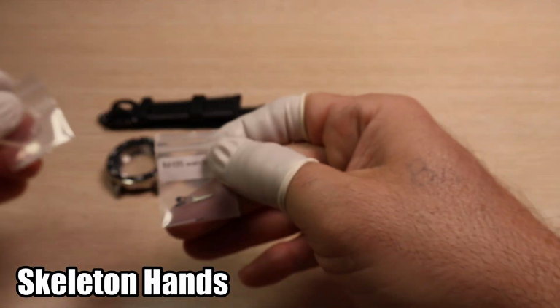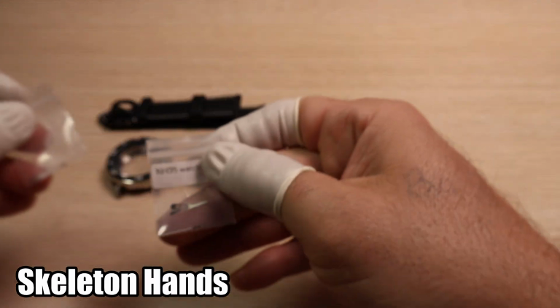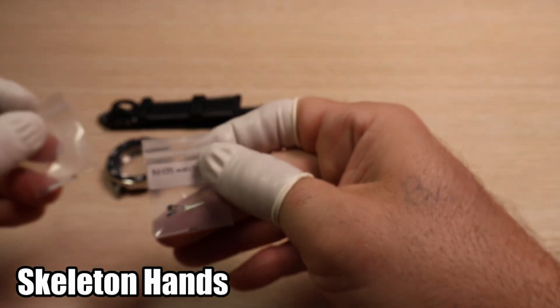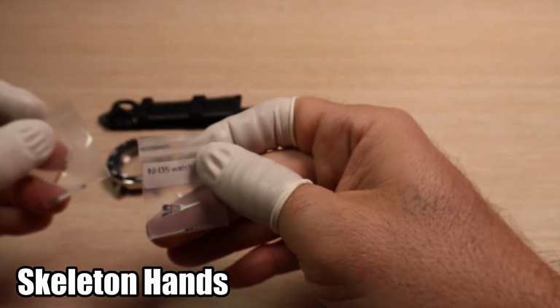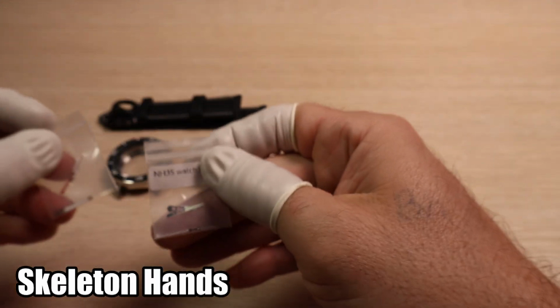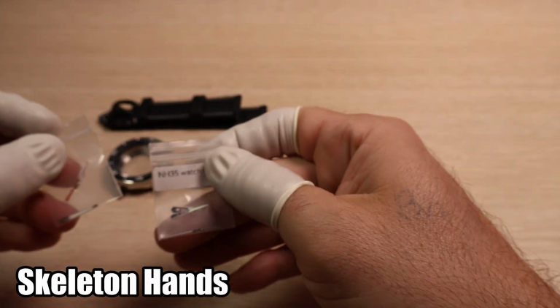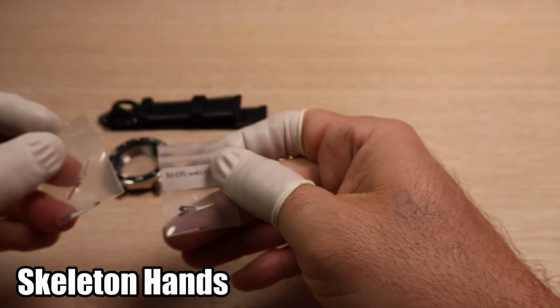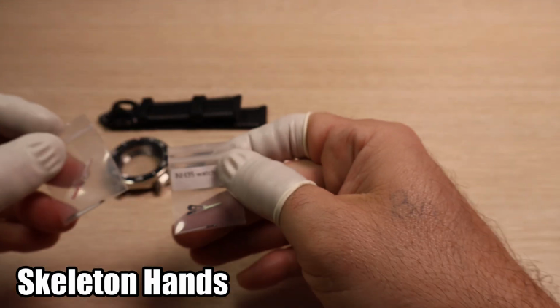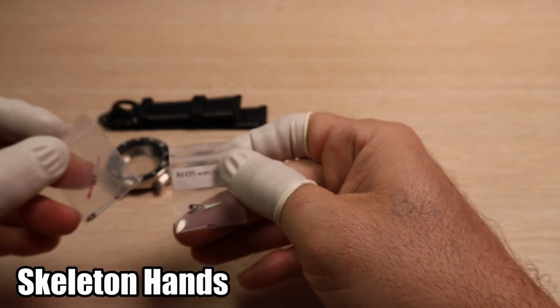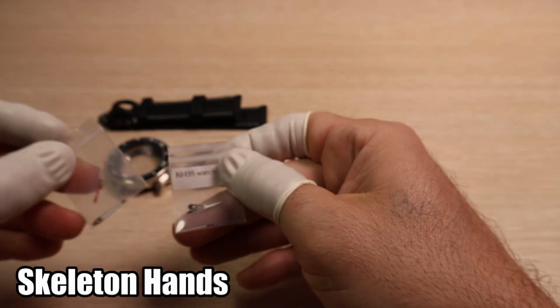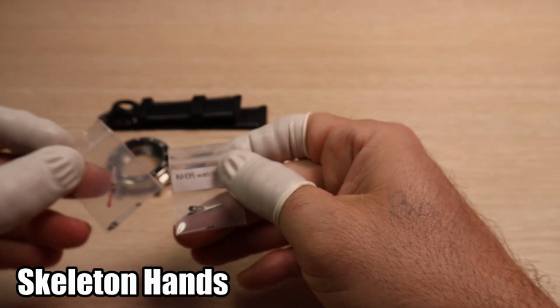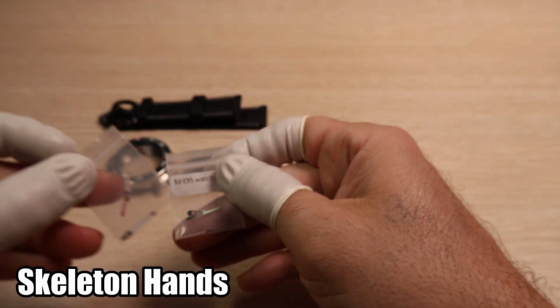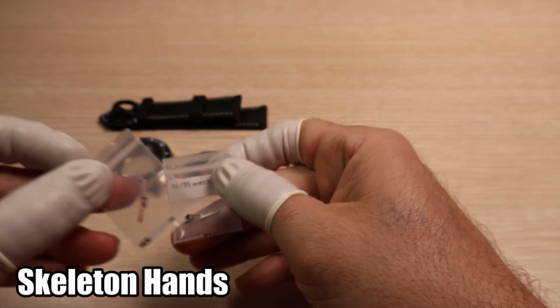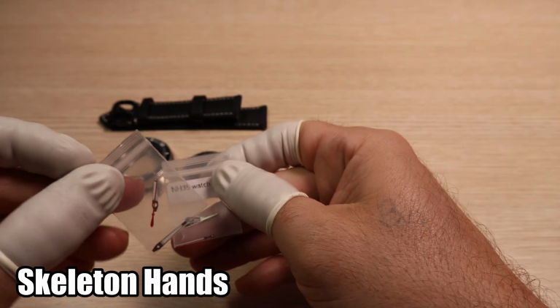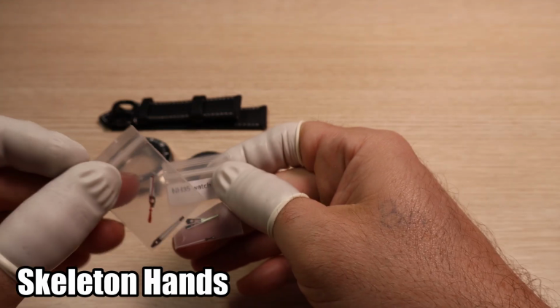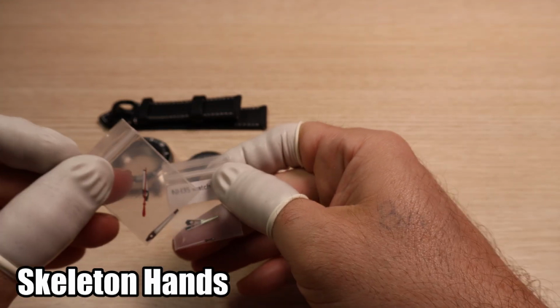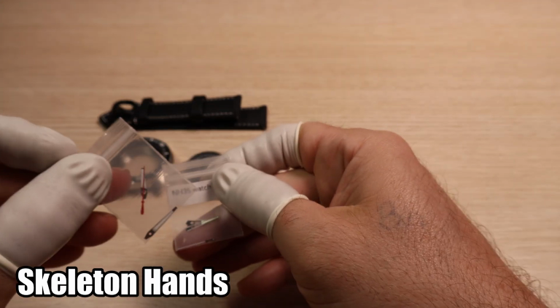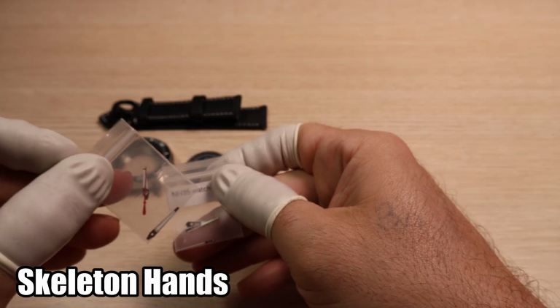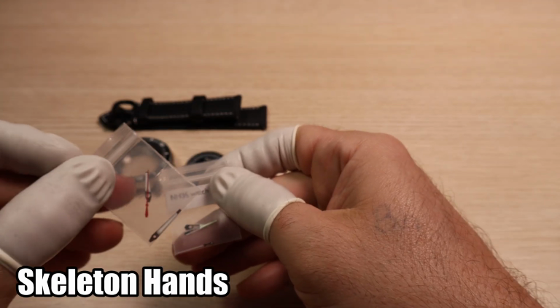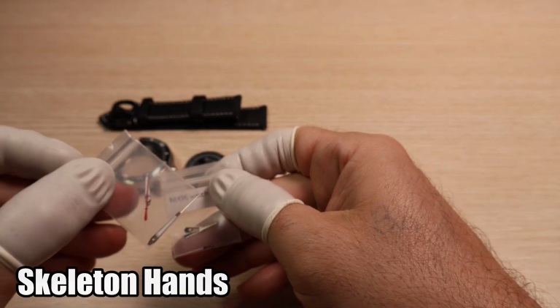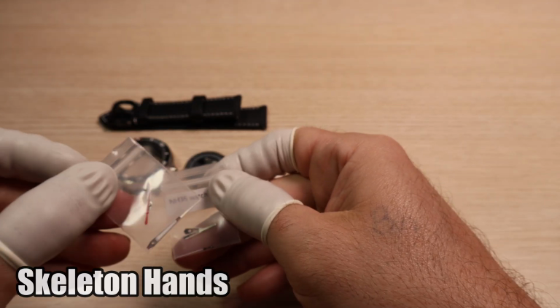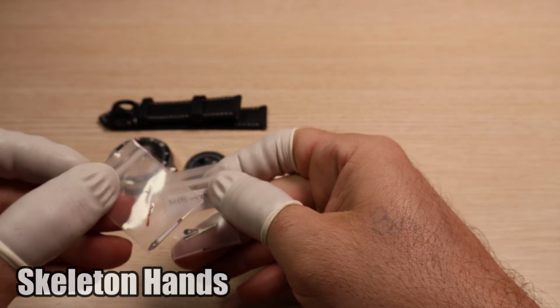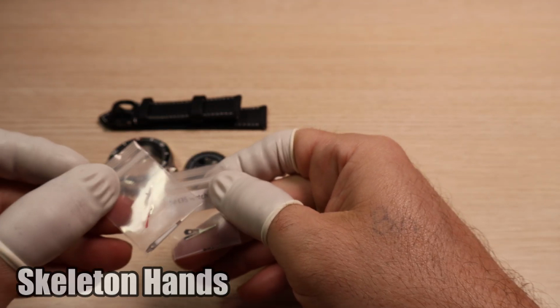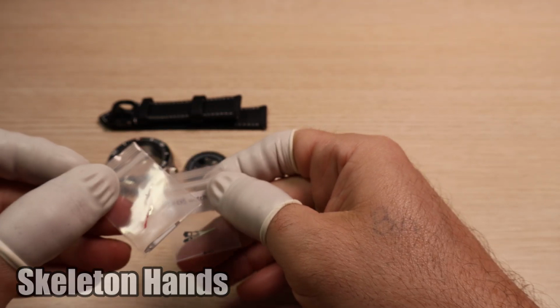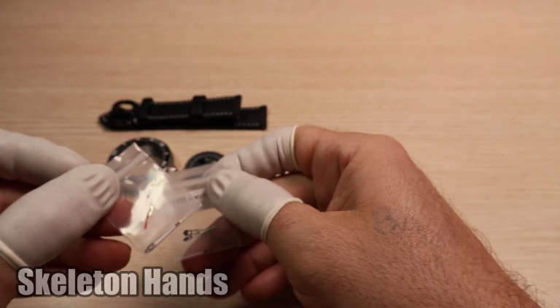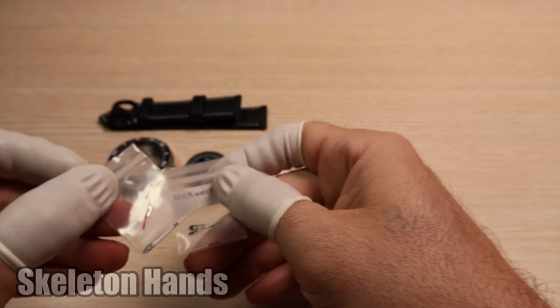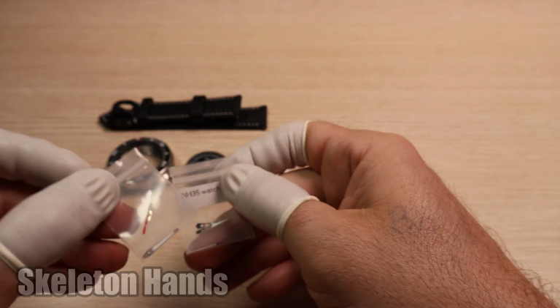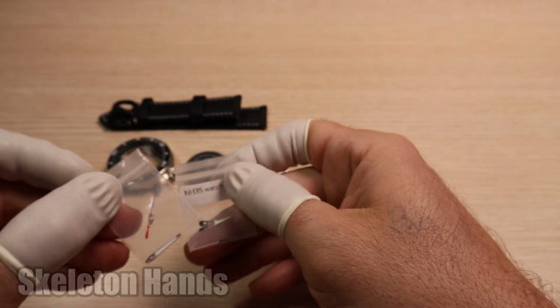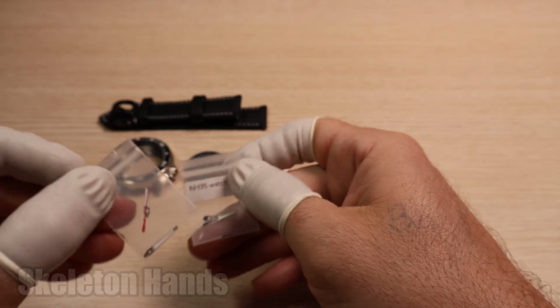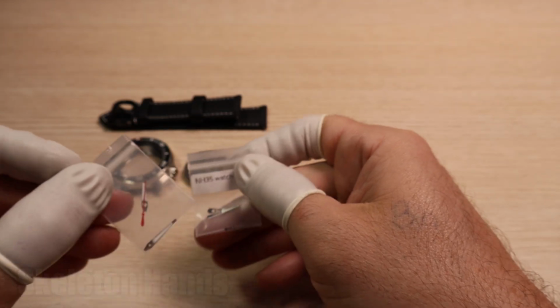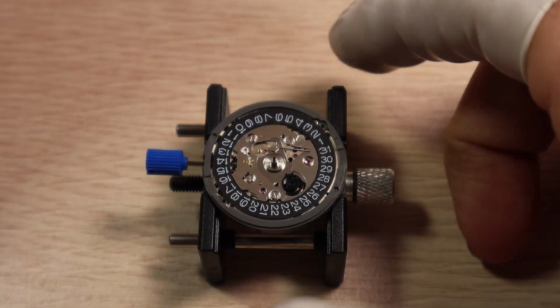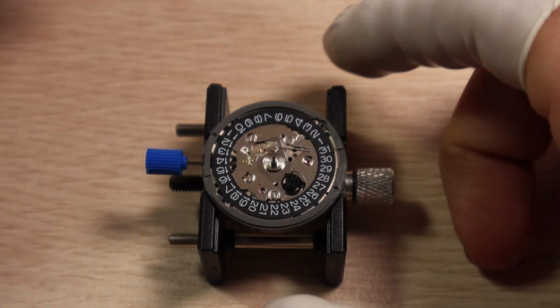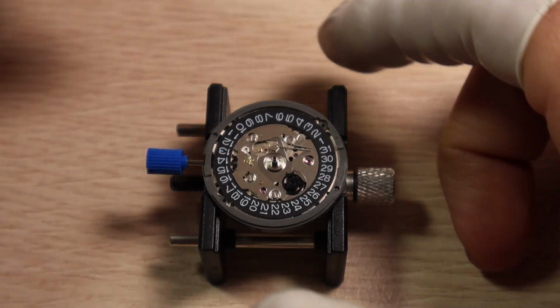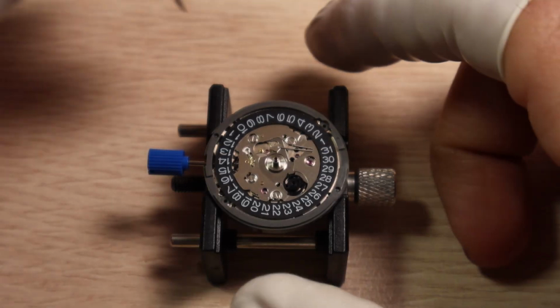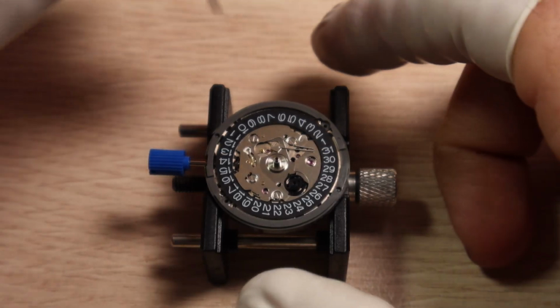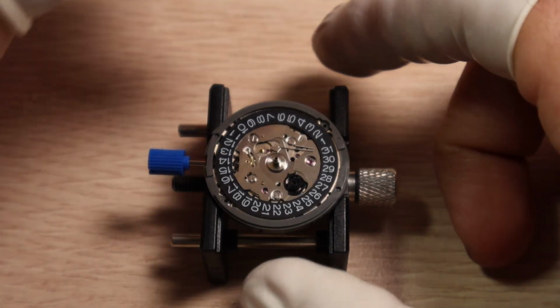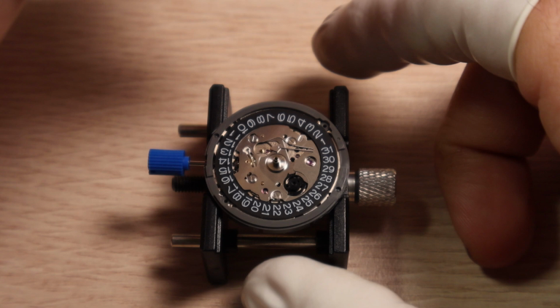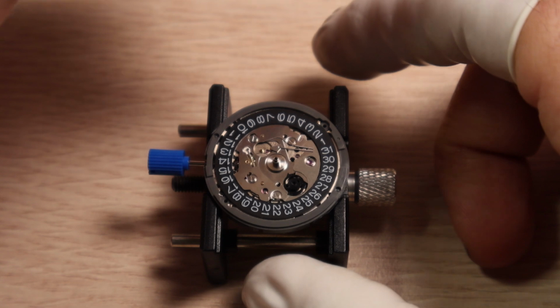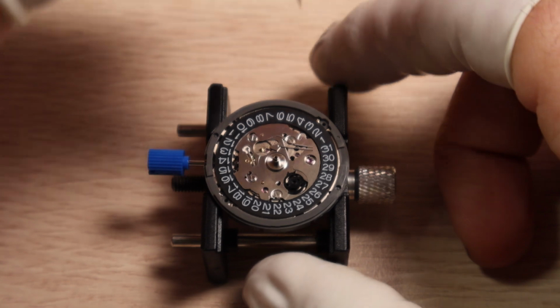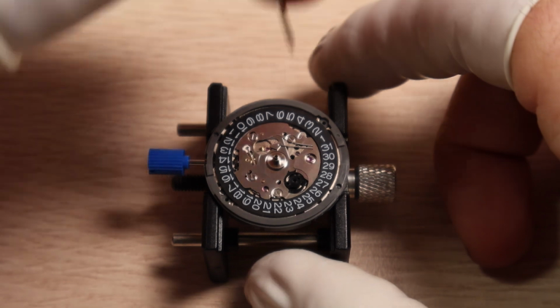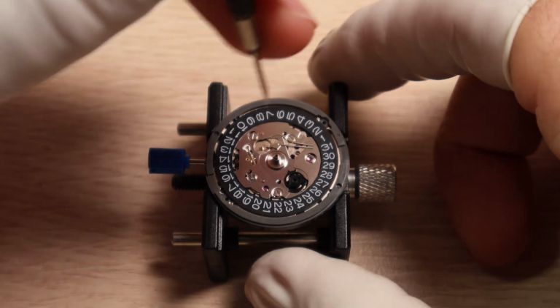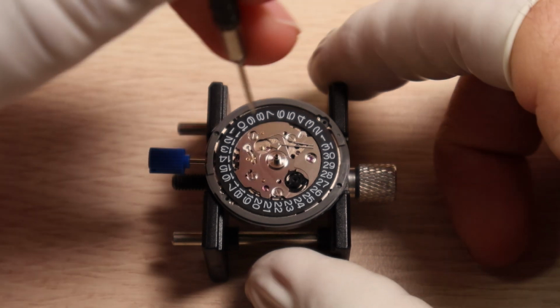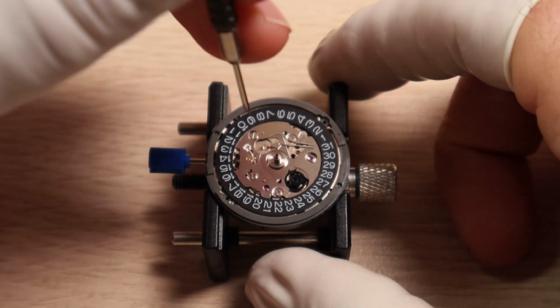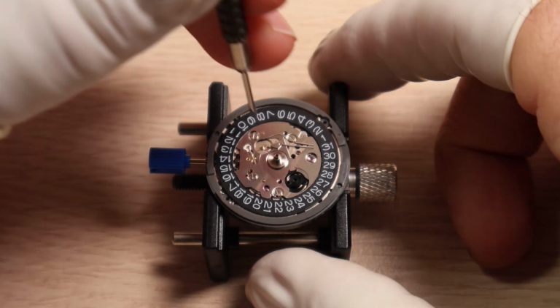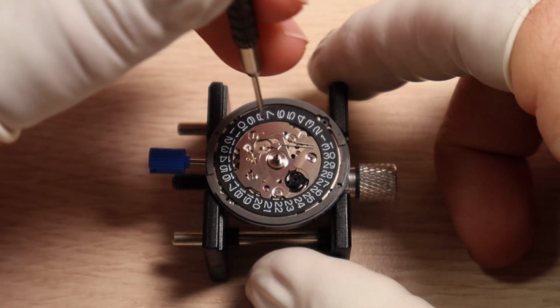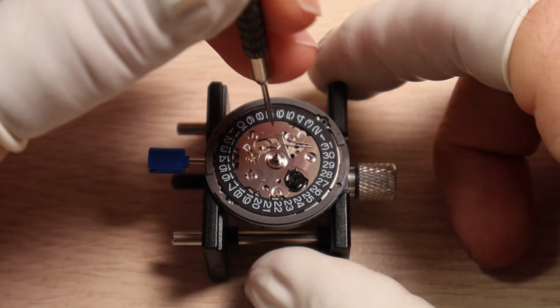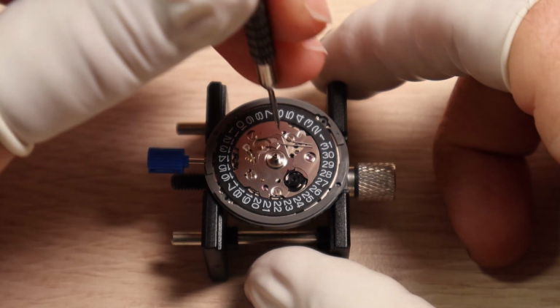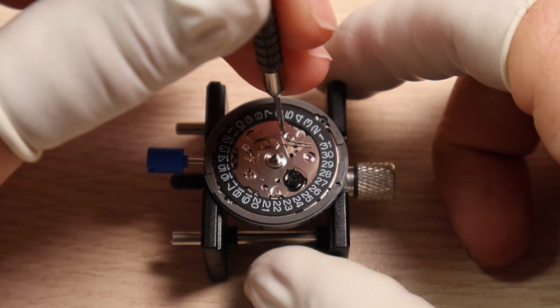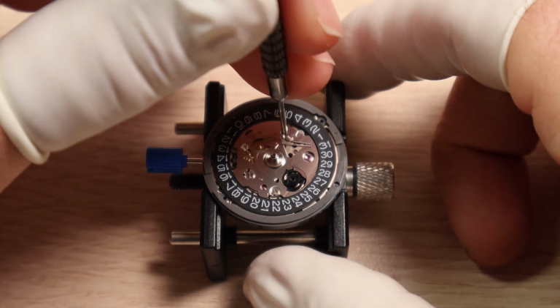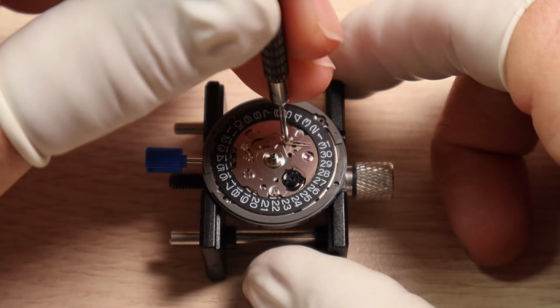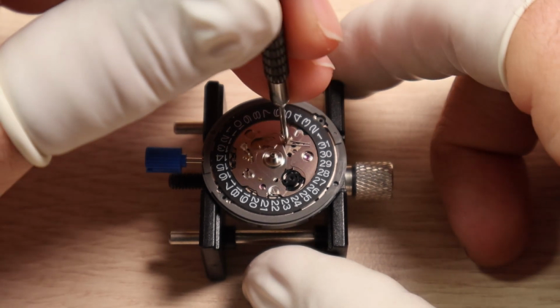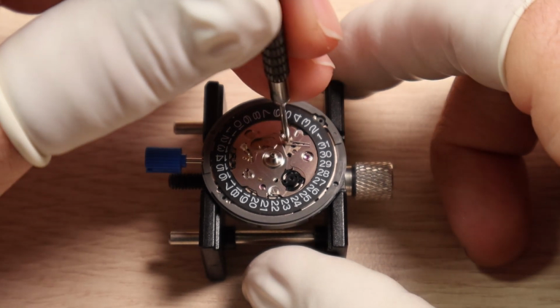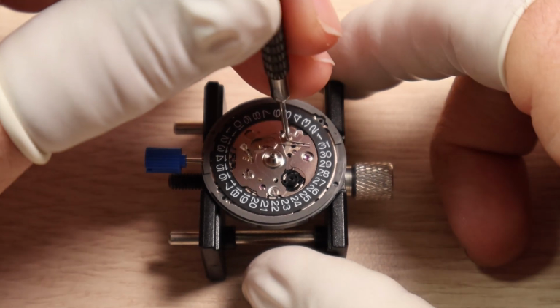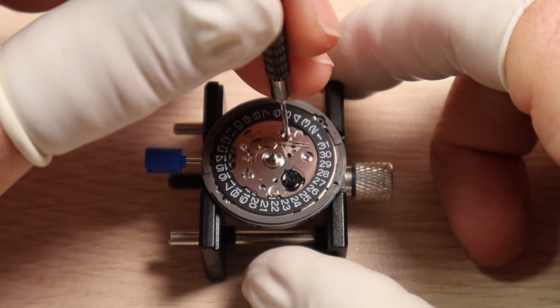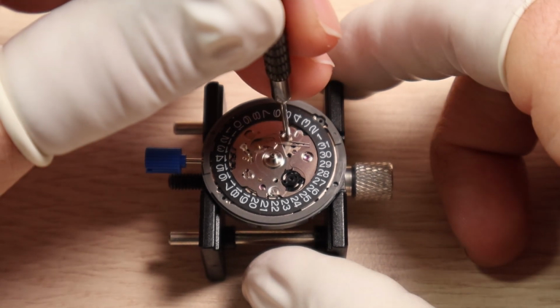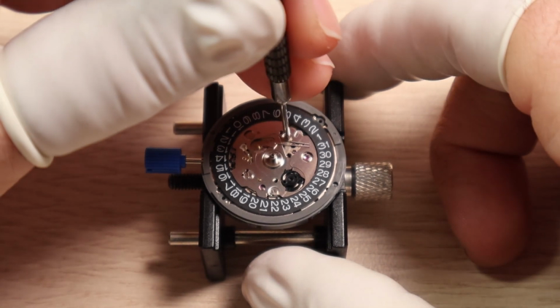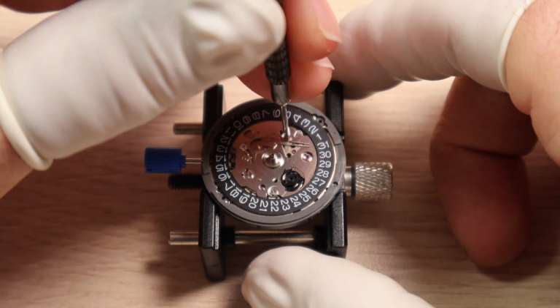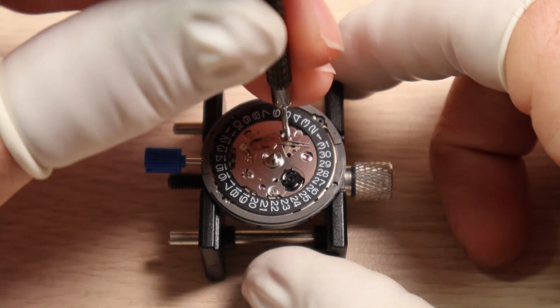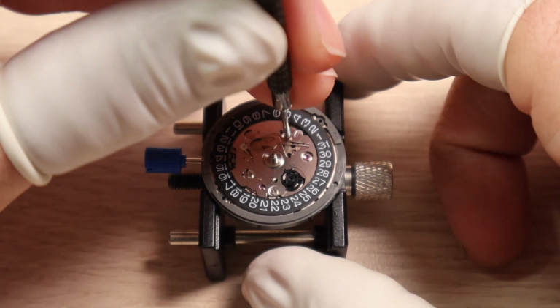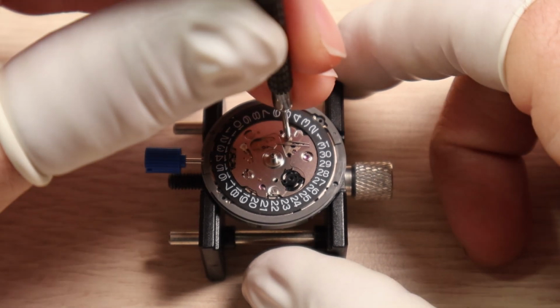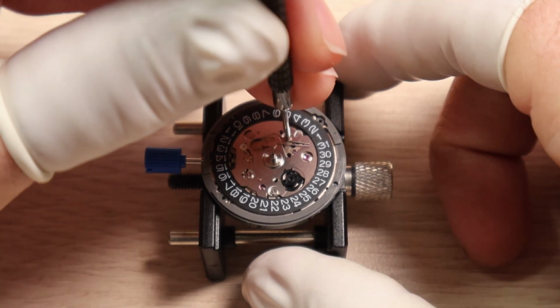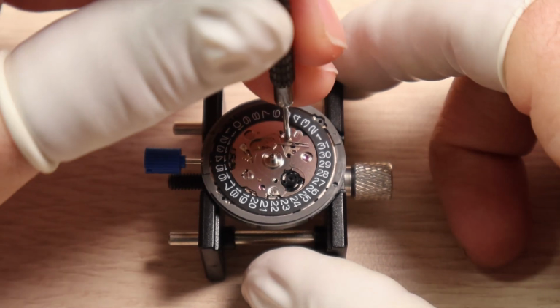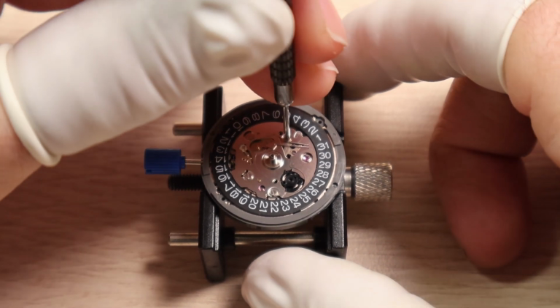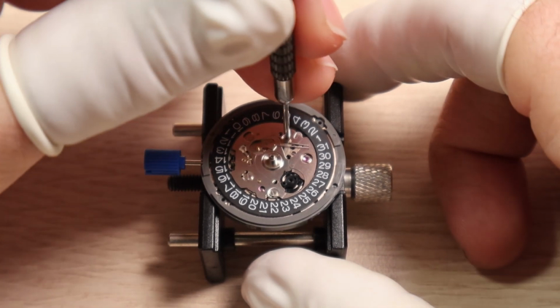We've got a couple of sets of hands to choose from as well. And like every build, not everything always goes to plan. Let's get started.